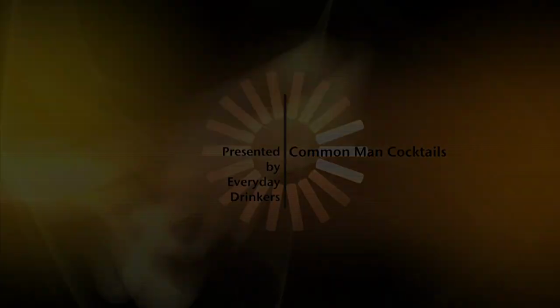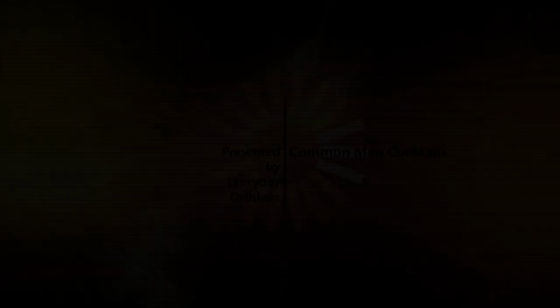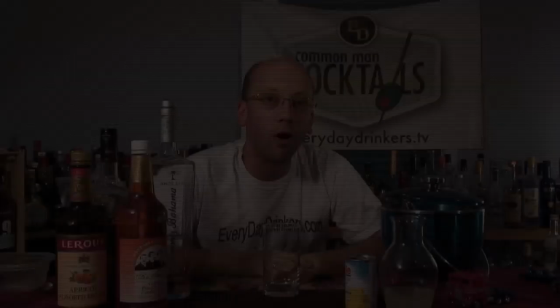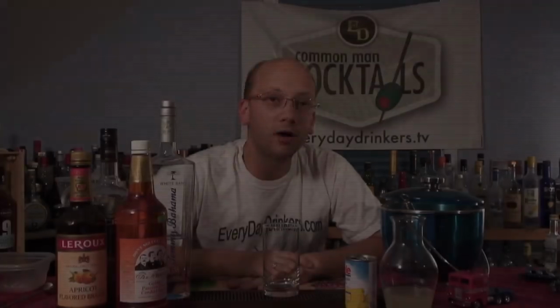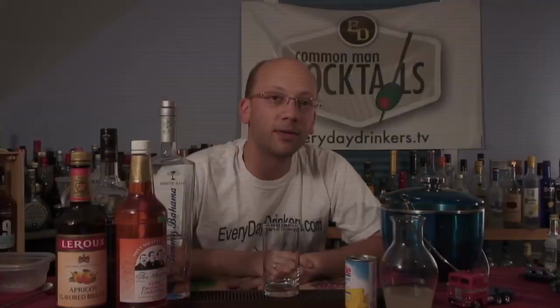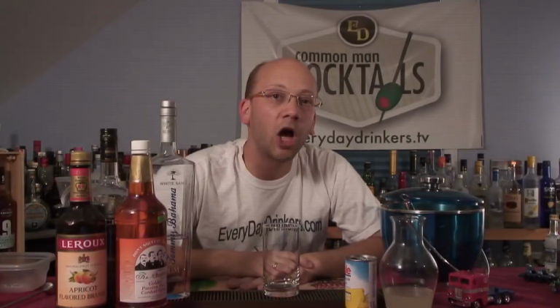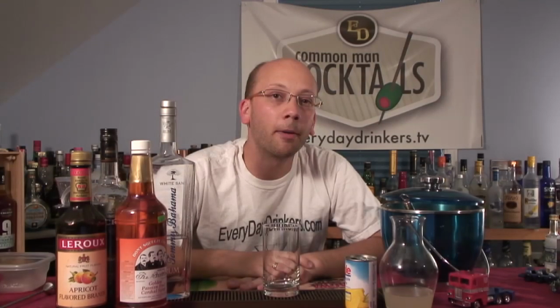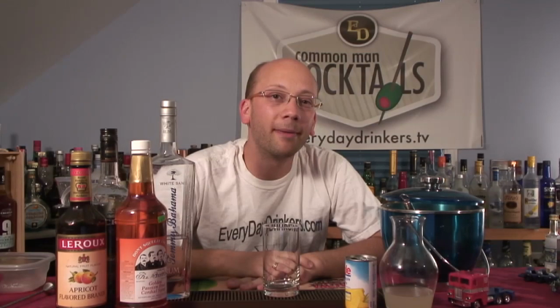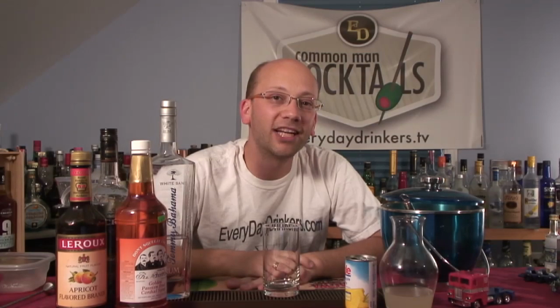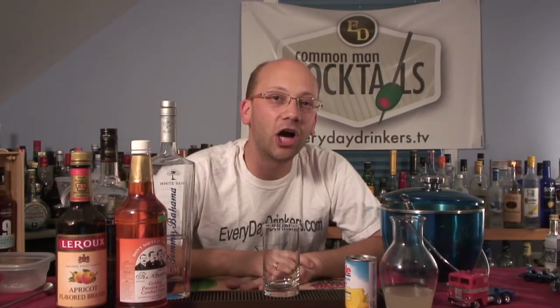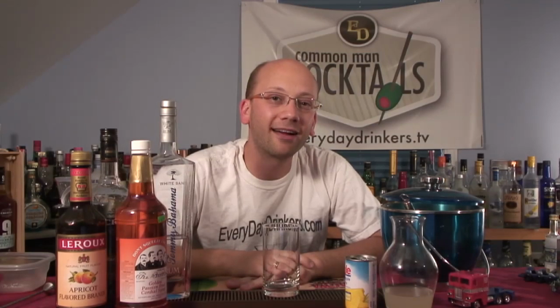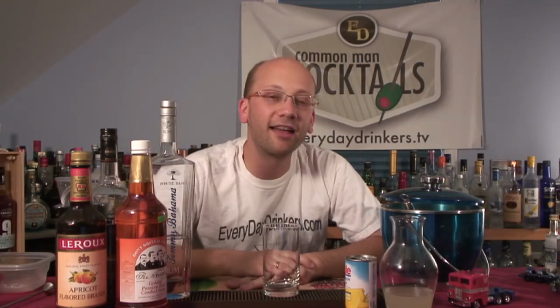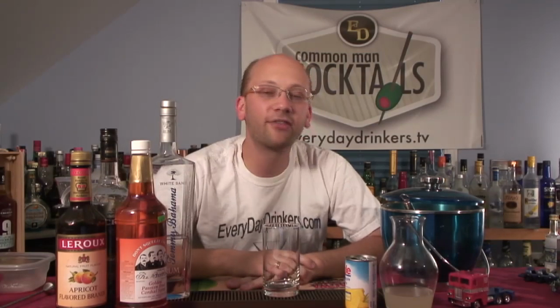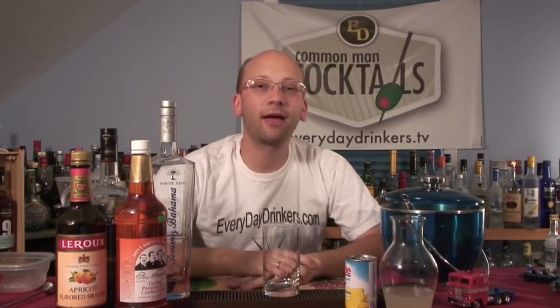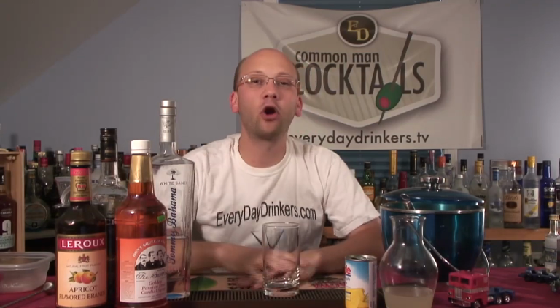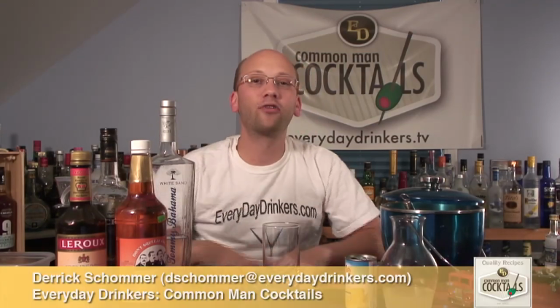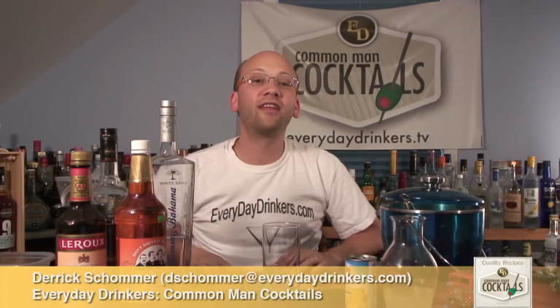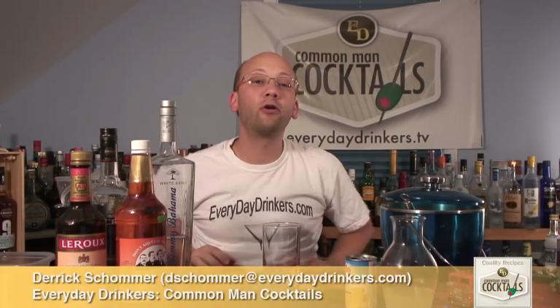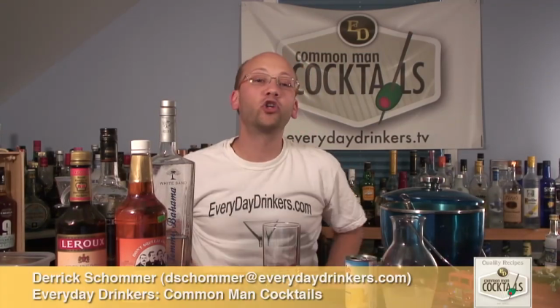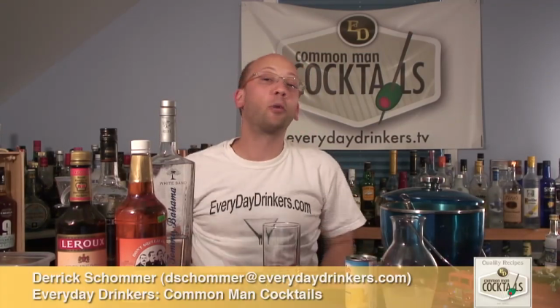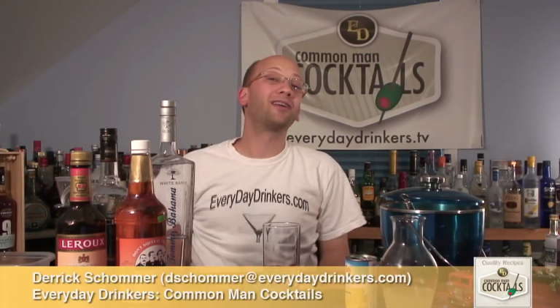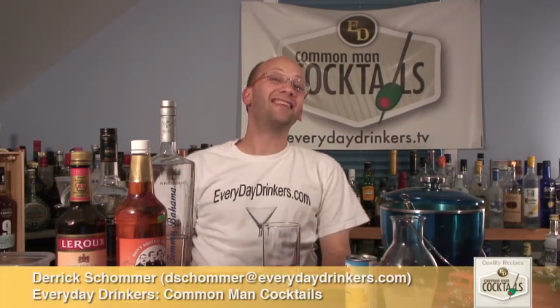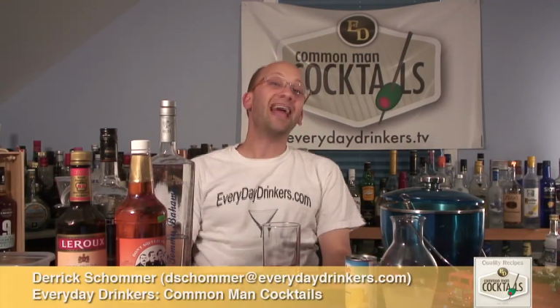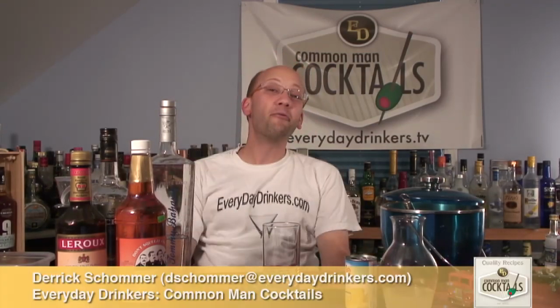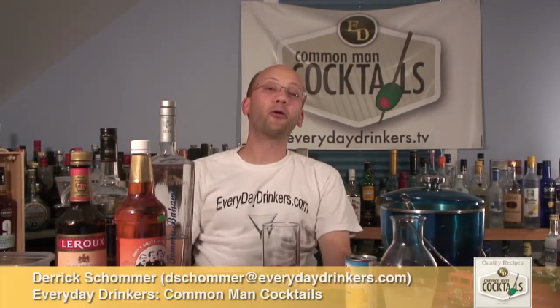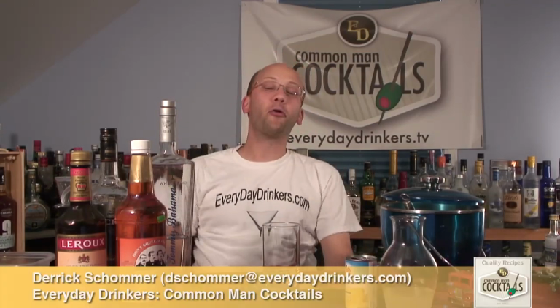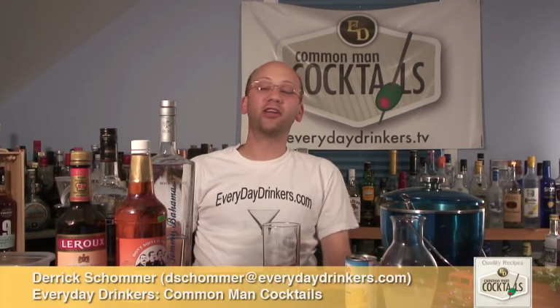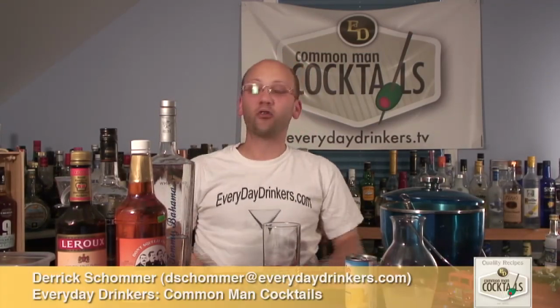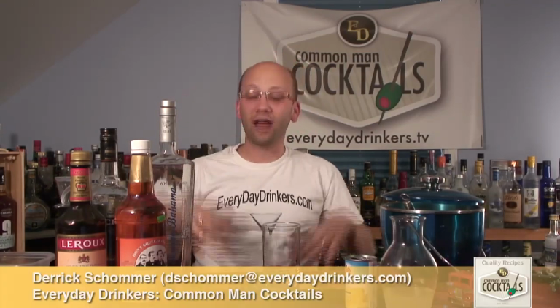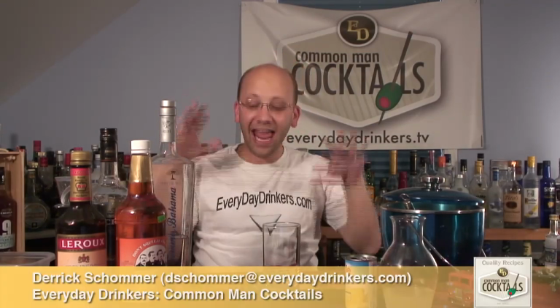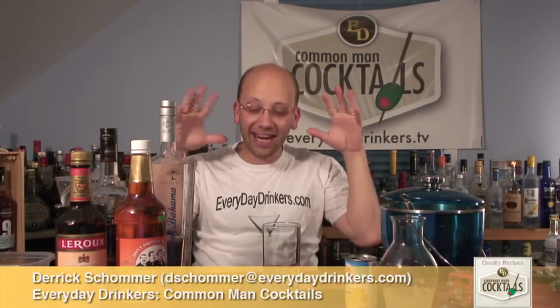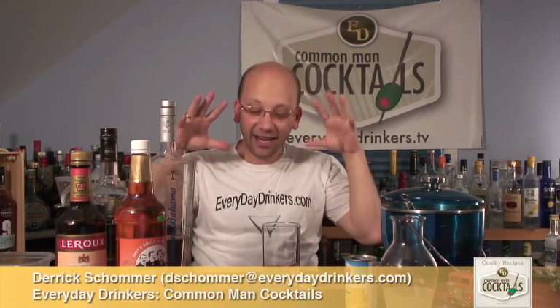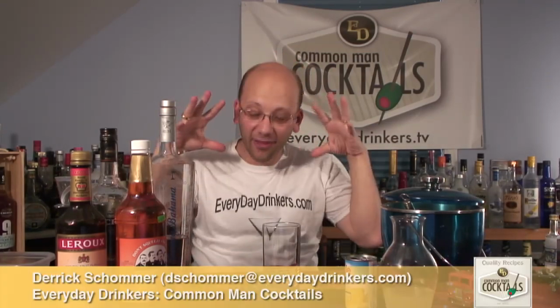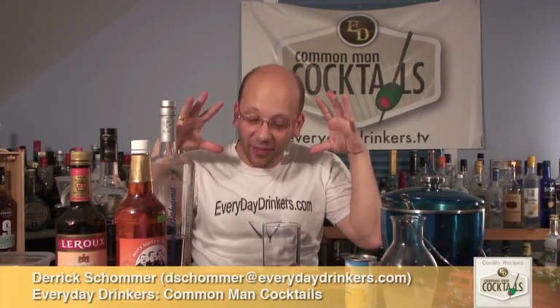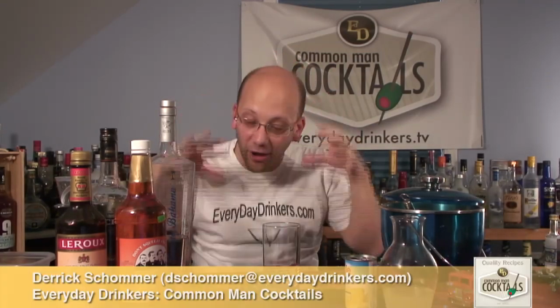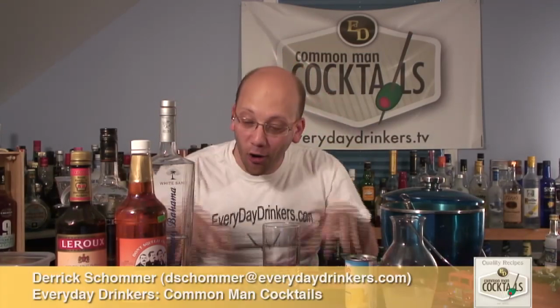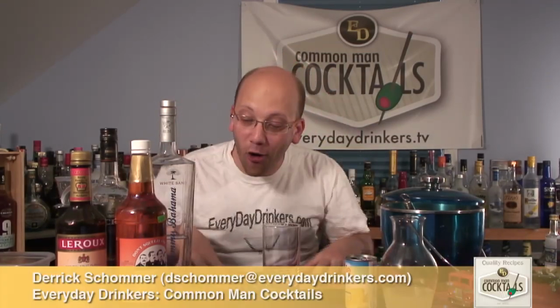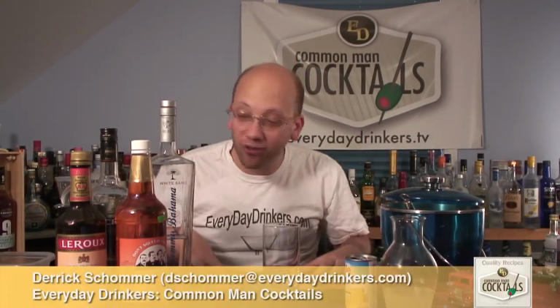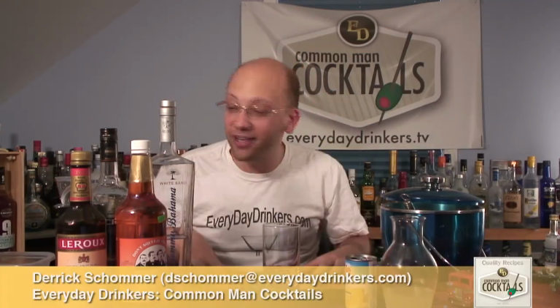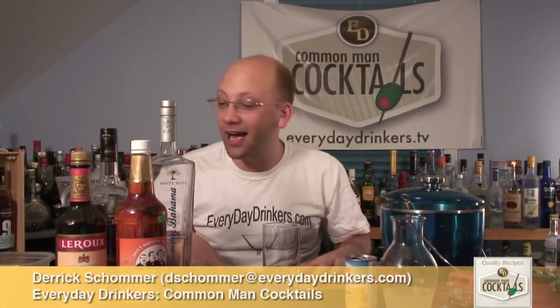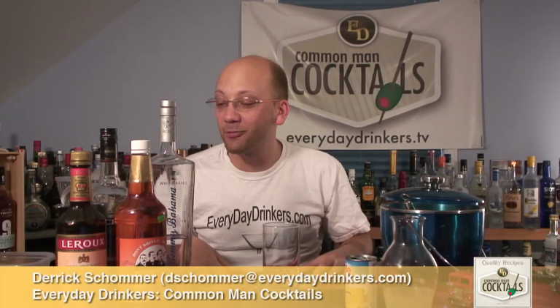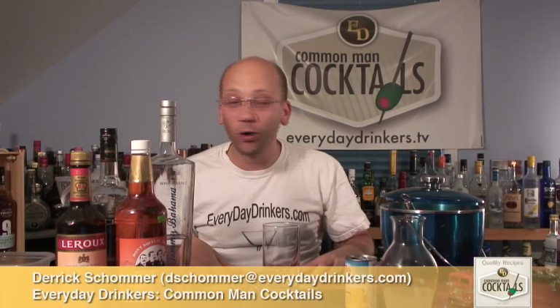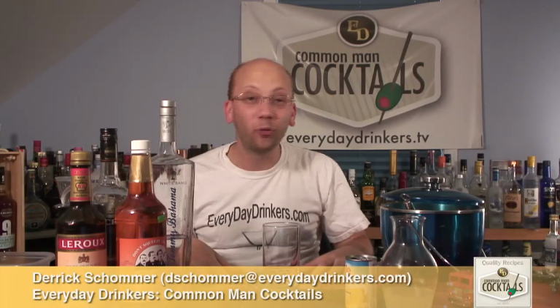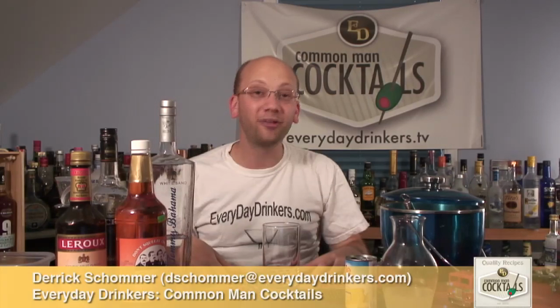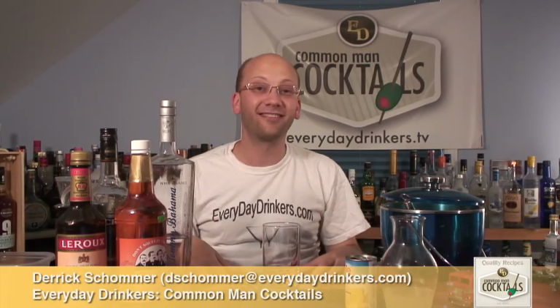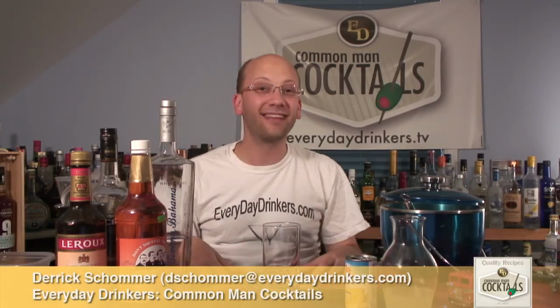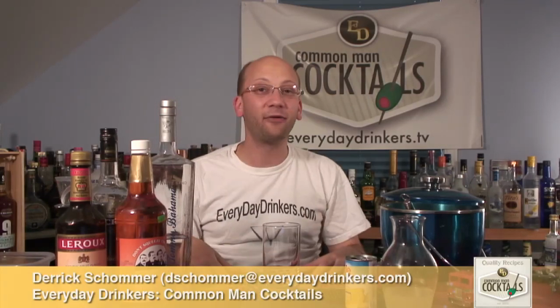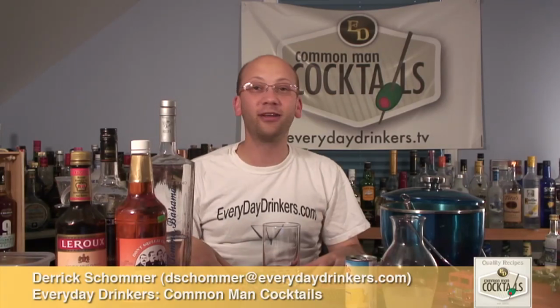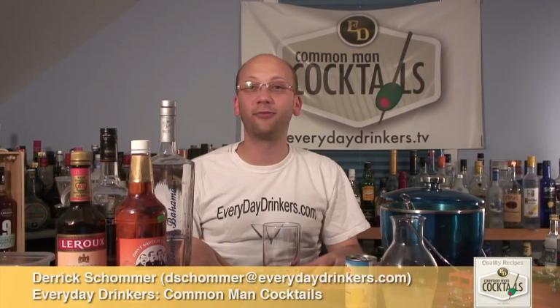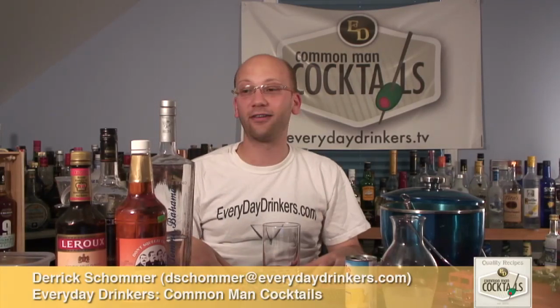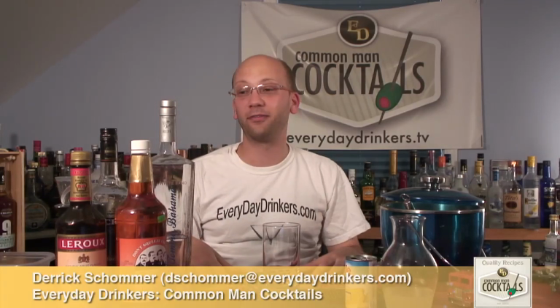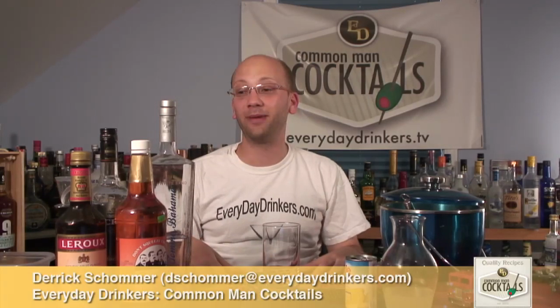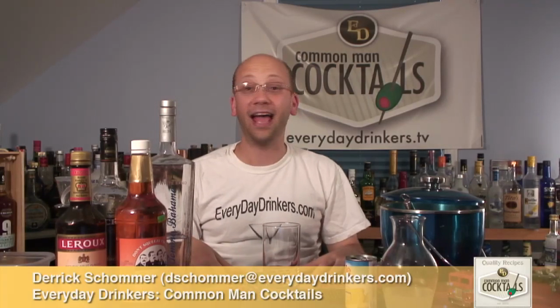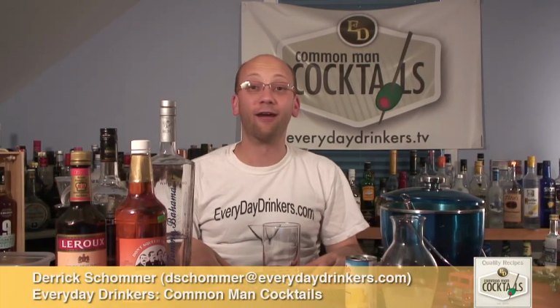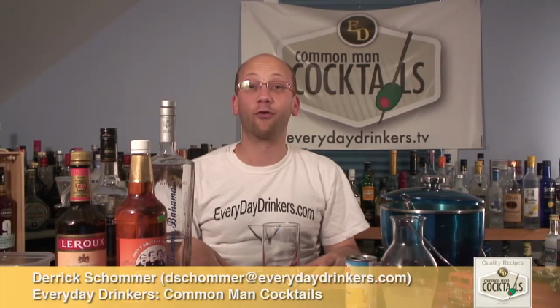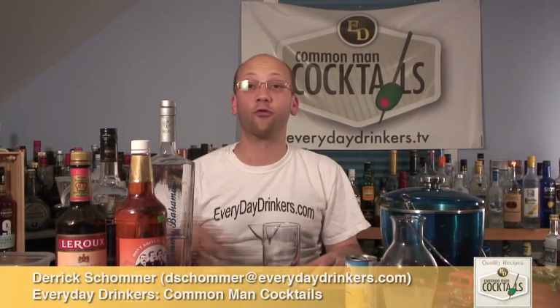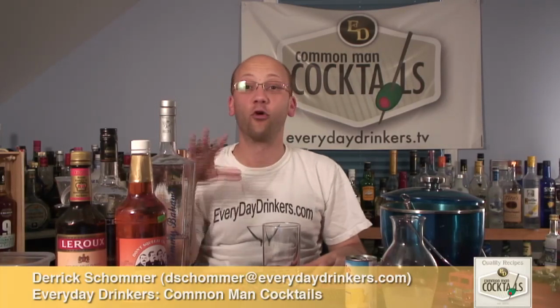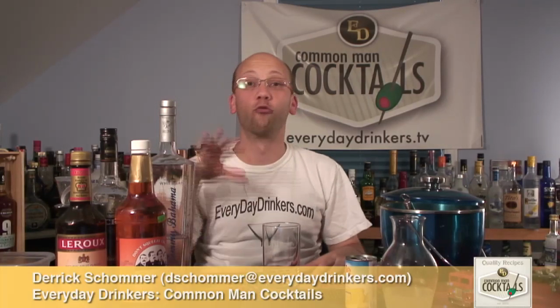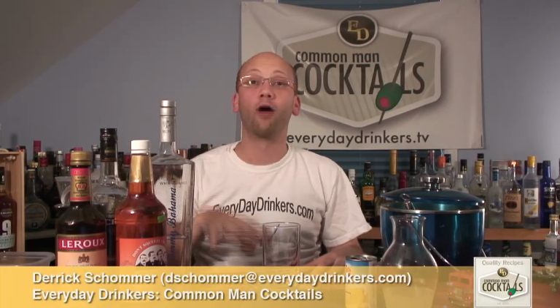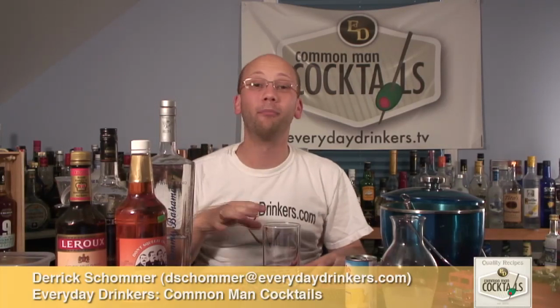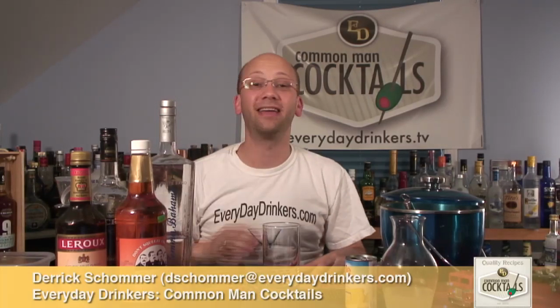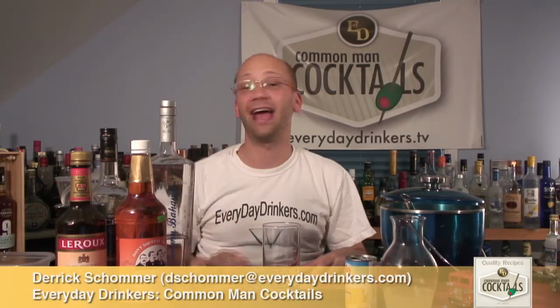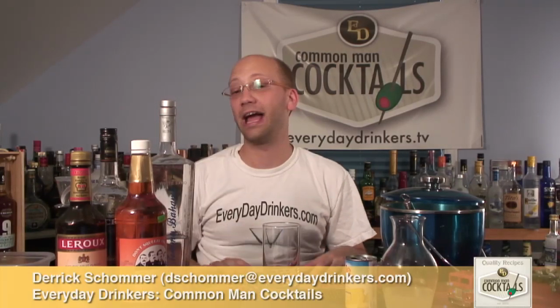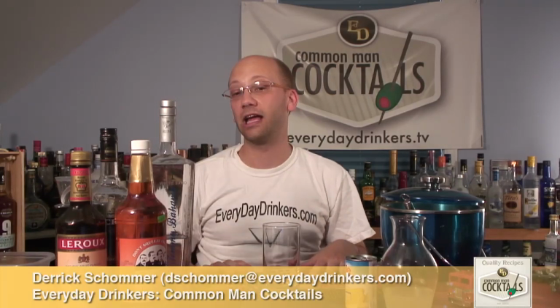Welcome to Common Man Cocktails. I'm your host, Derek Shomer. Today, we're going to create the all-time coolest sounding recipe ever — the Rum Keg.